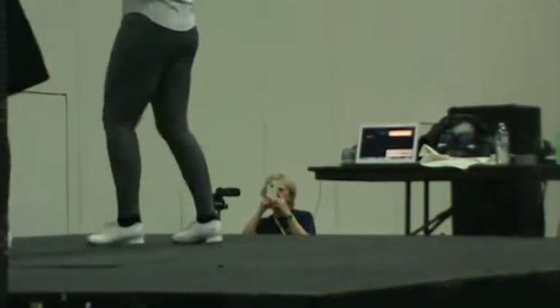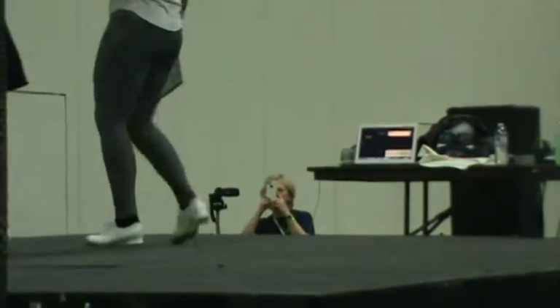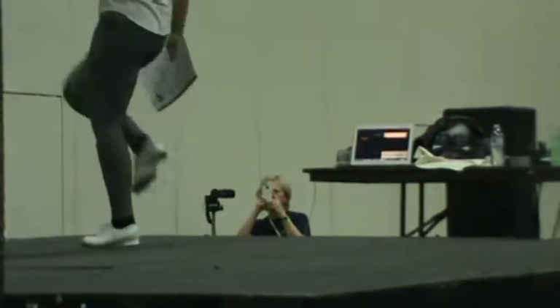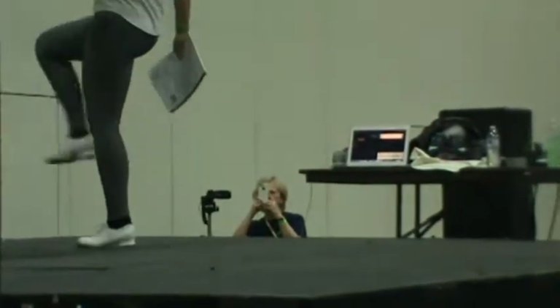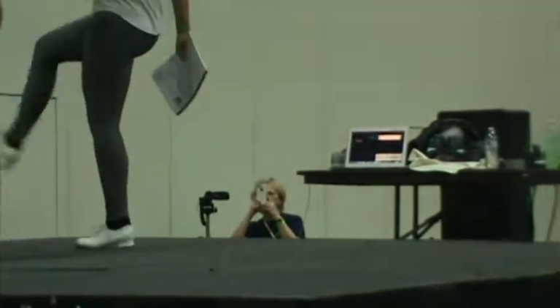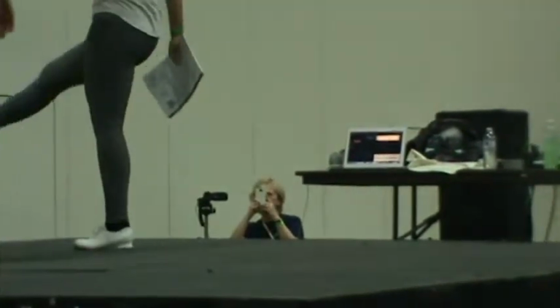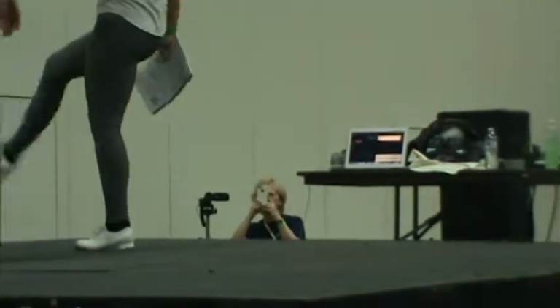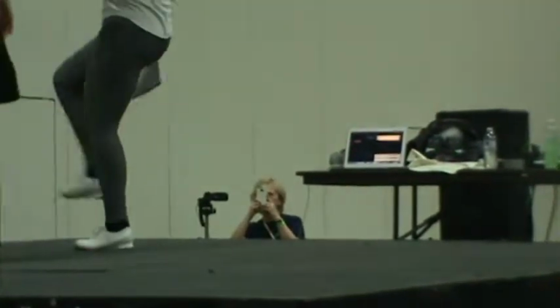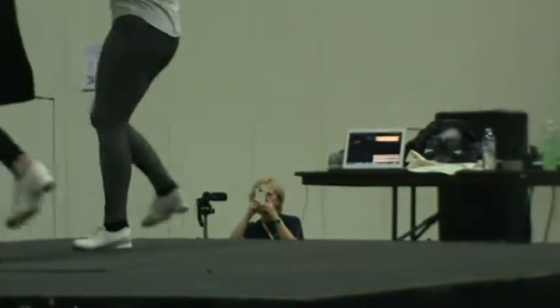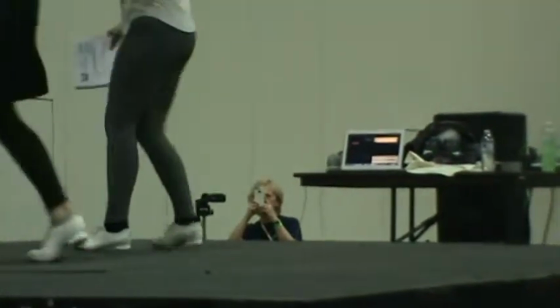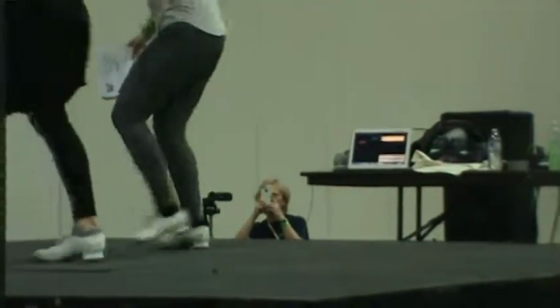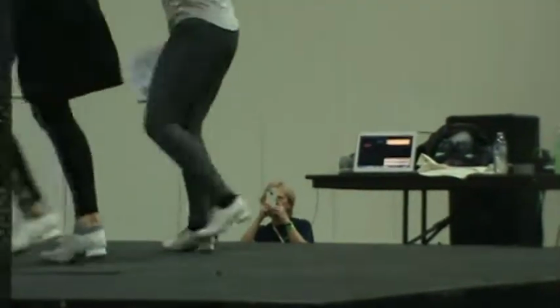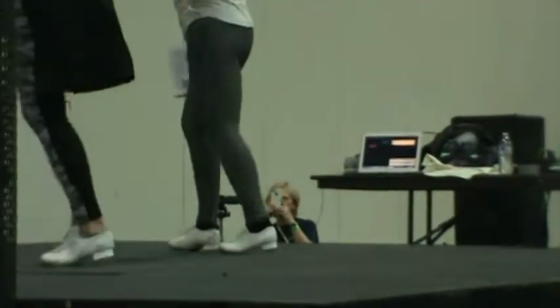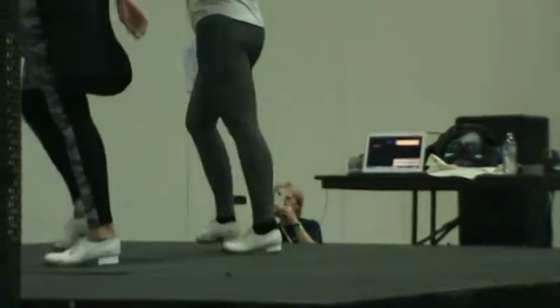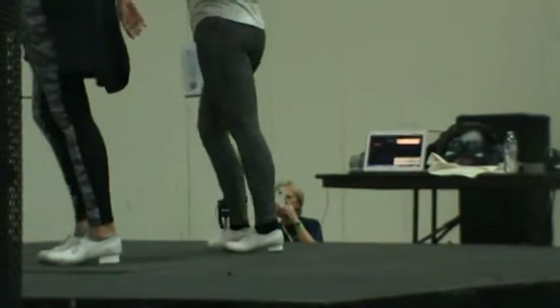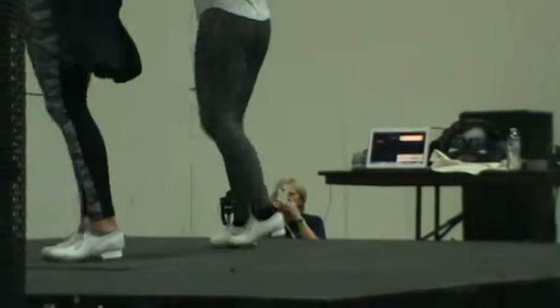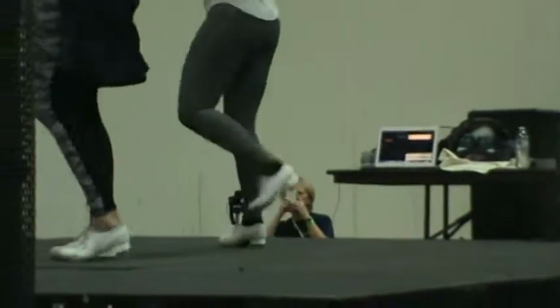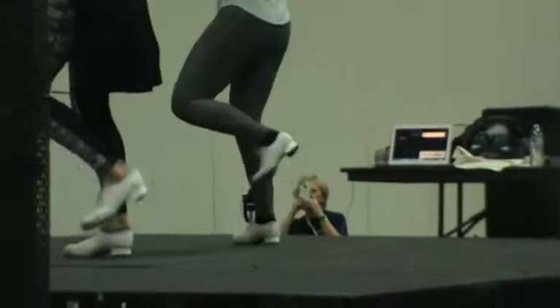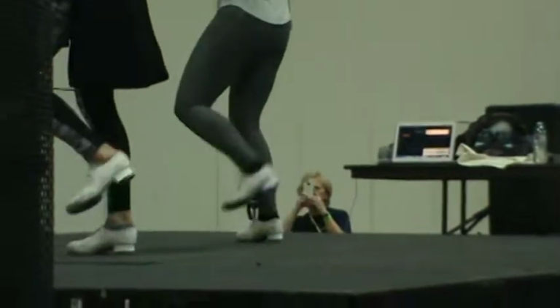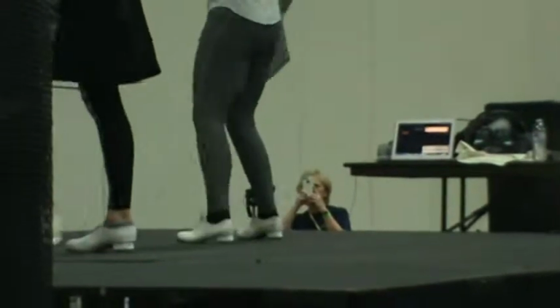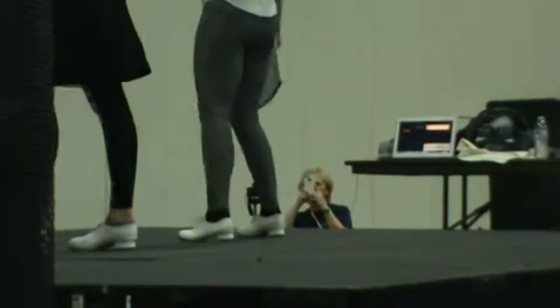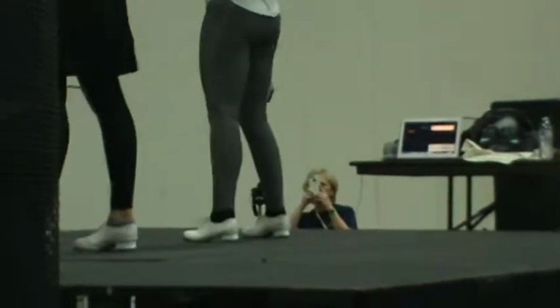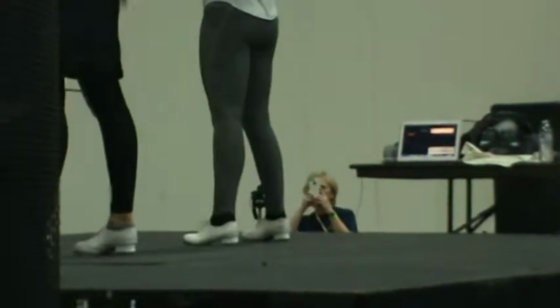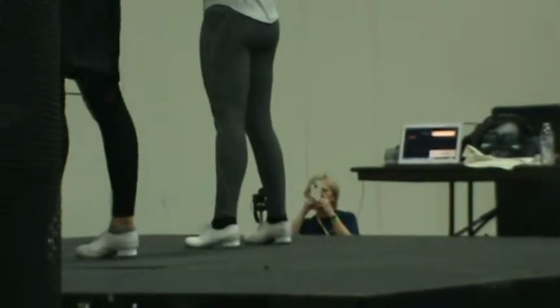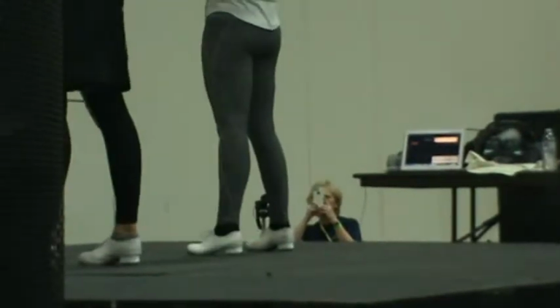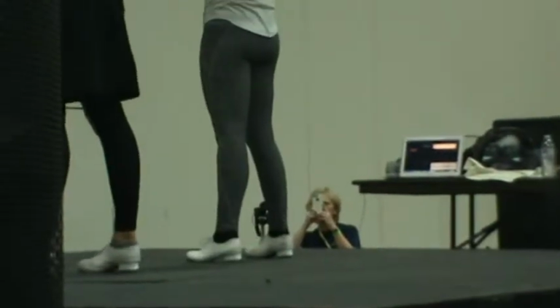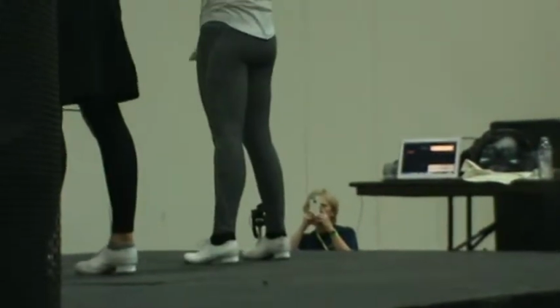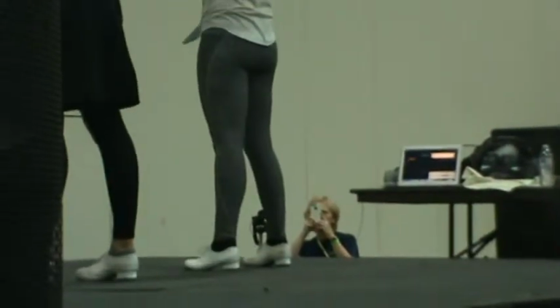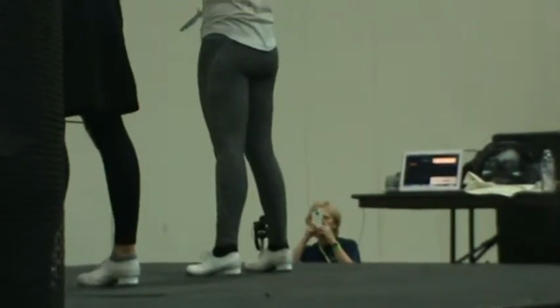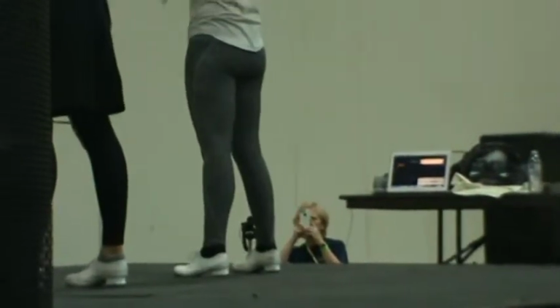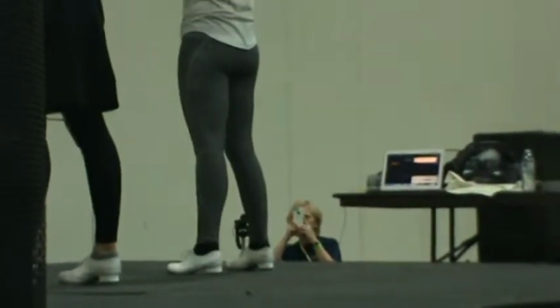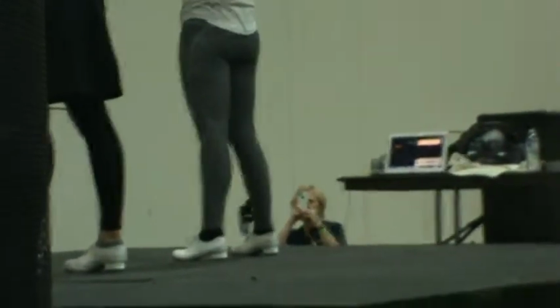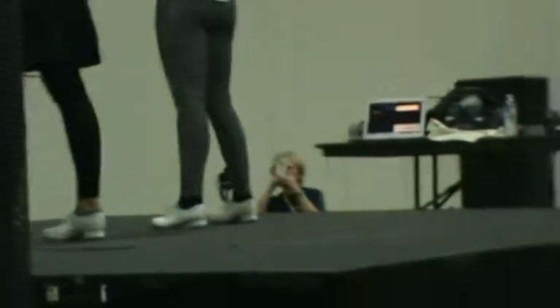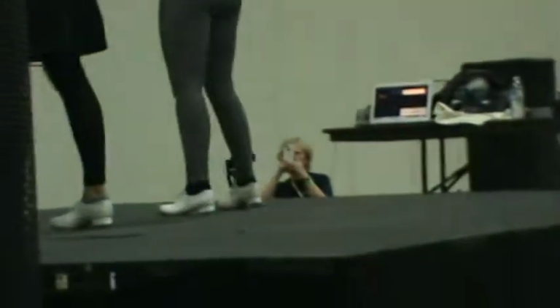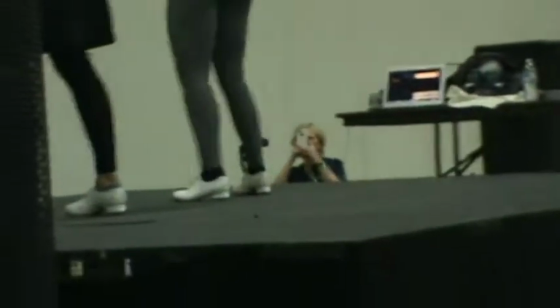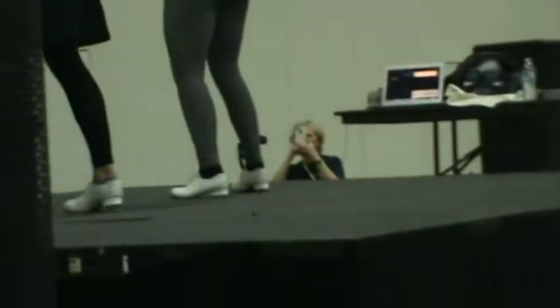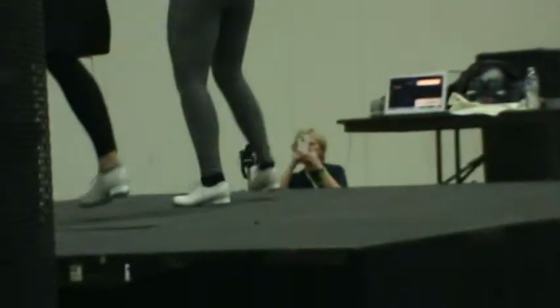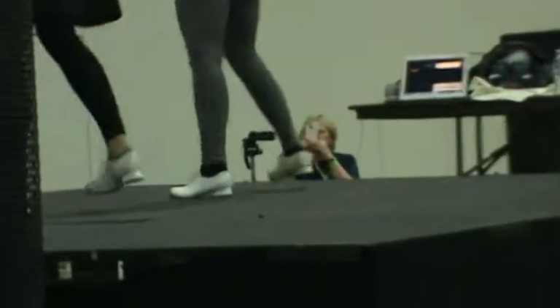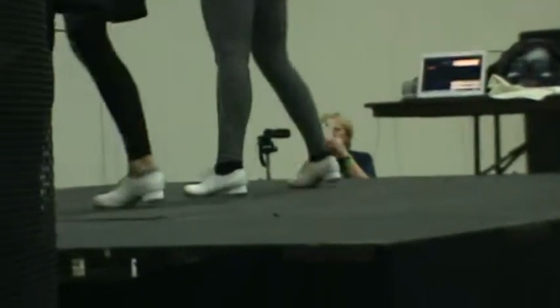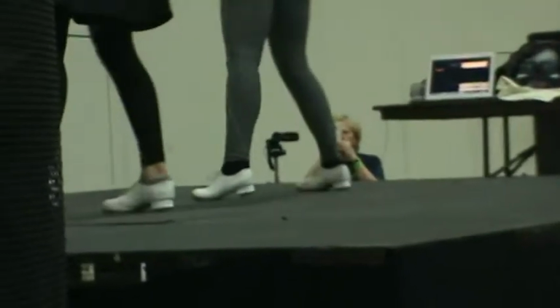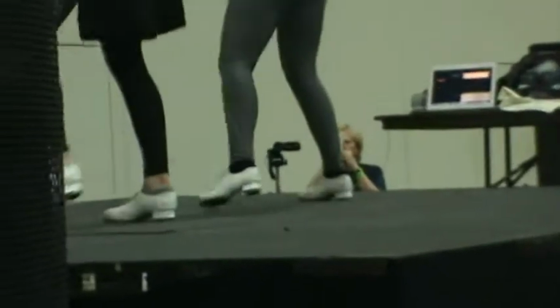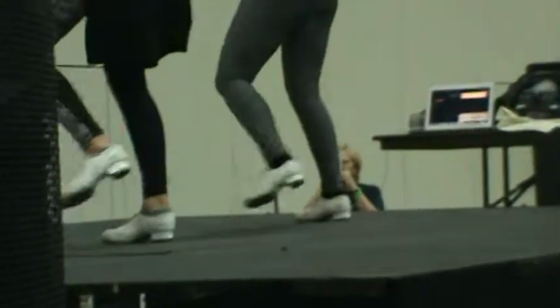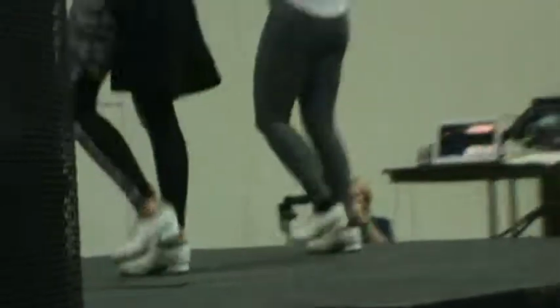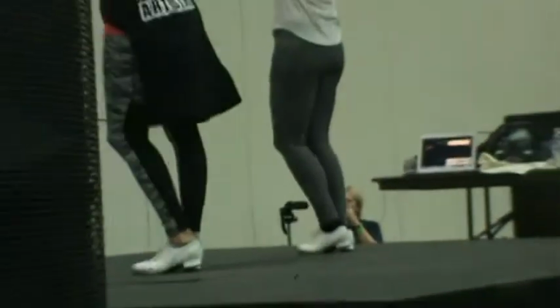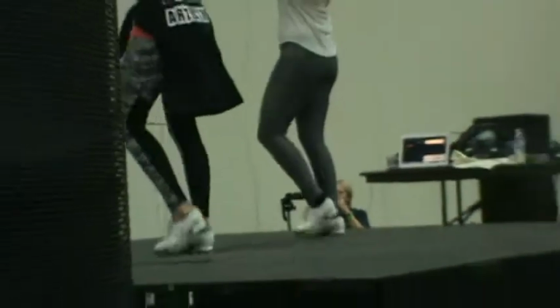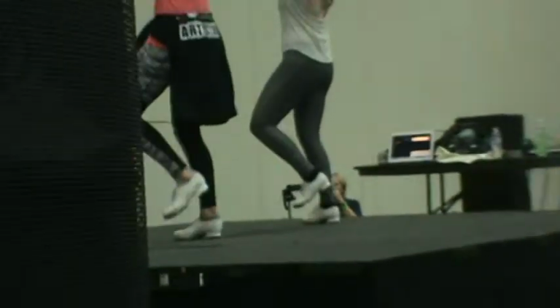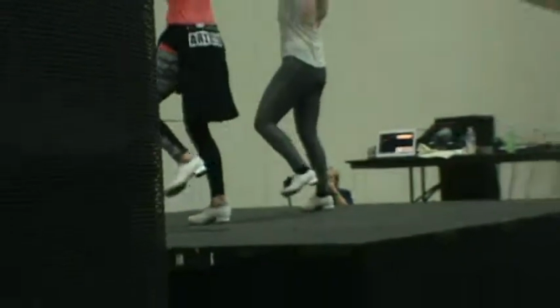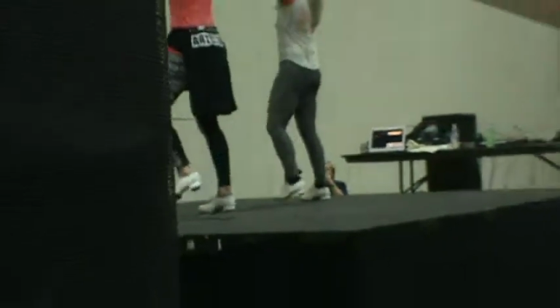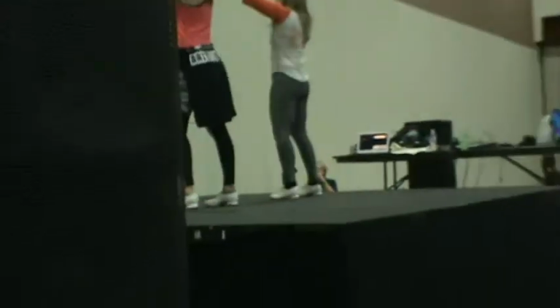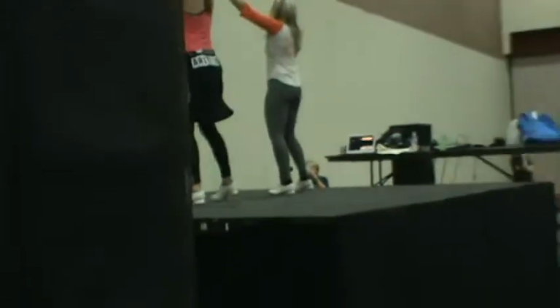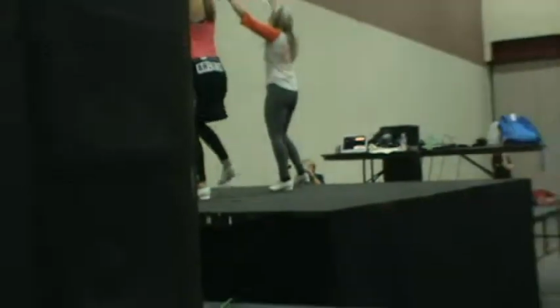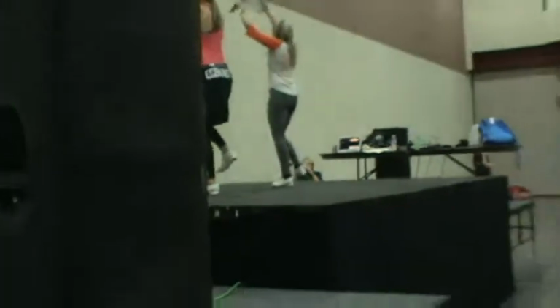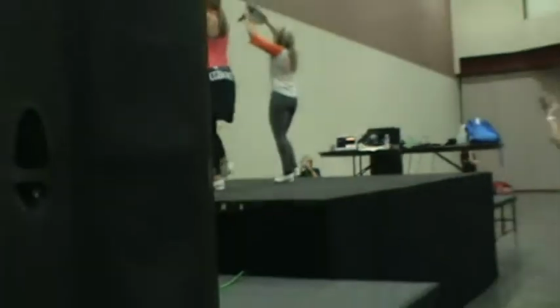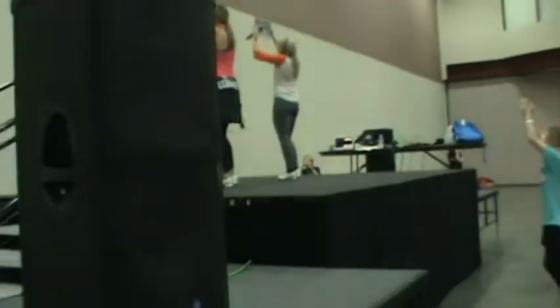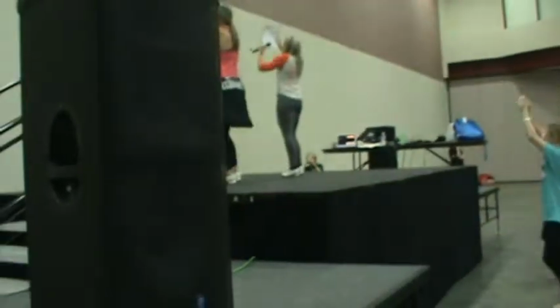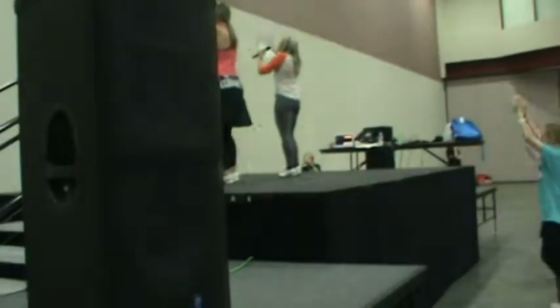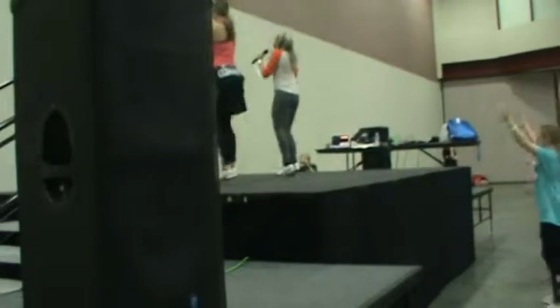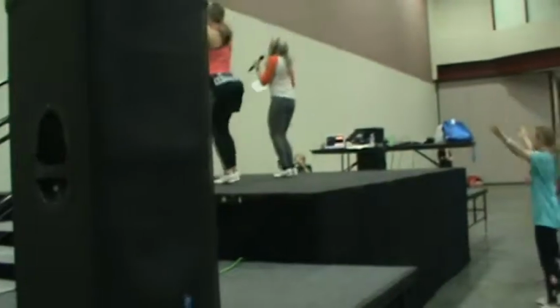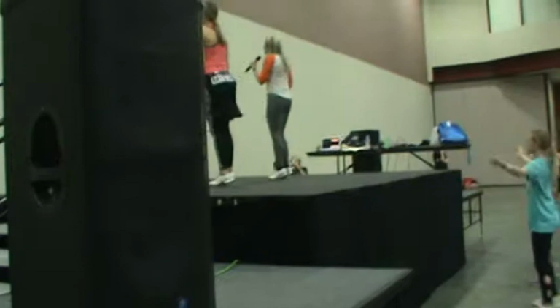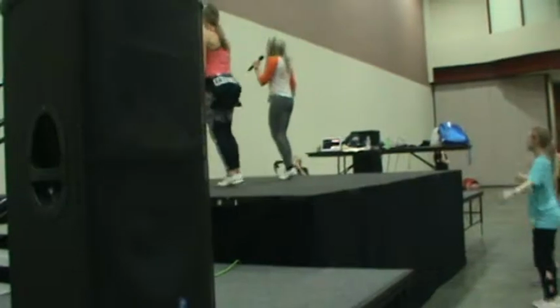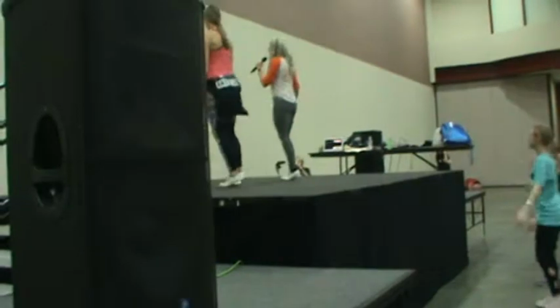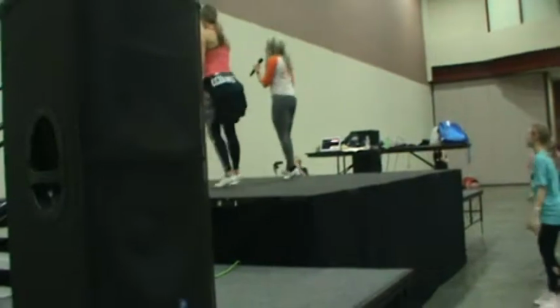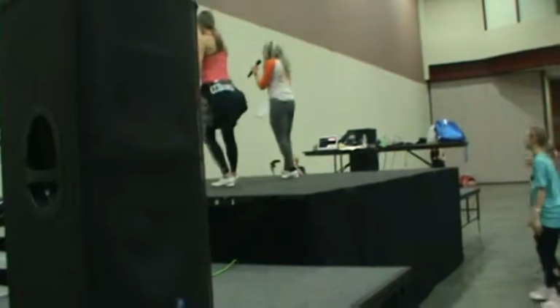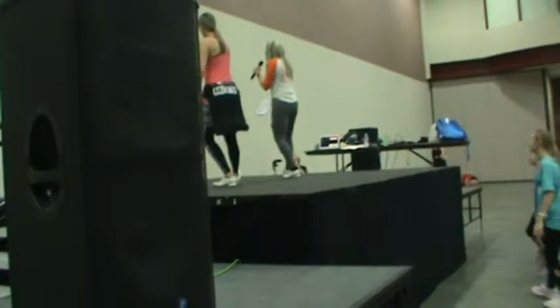Put your hands up. Two. Step, touch. Bounce, bounce, hold.